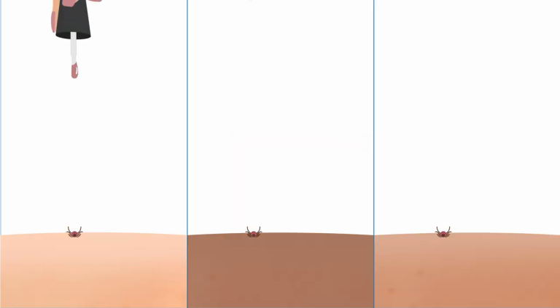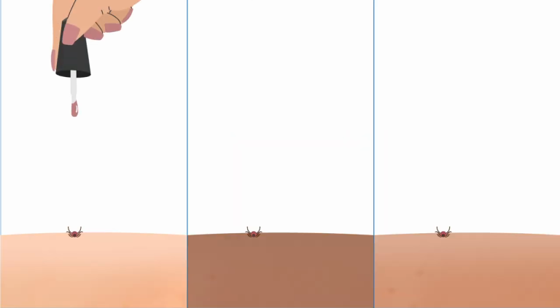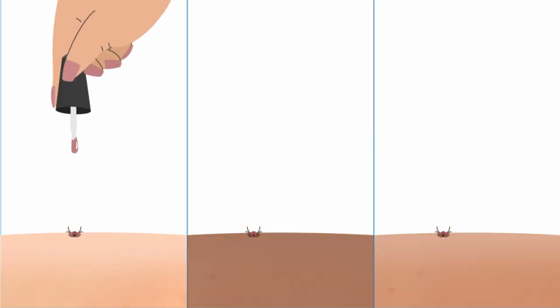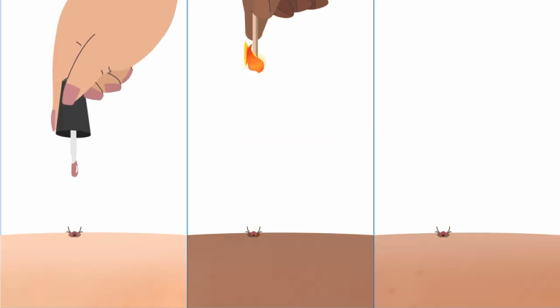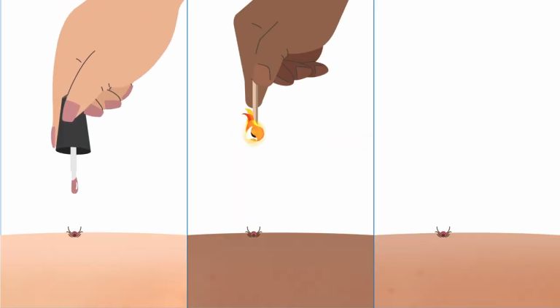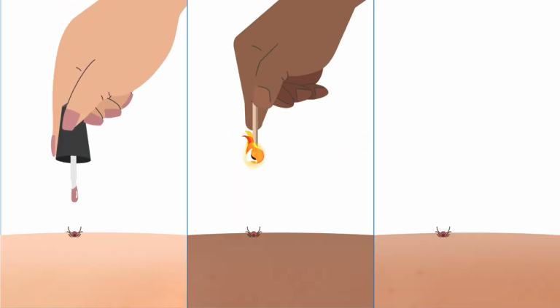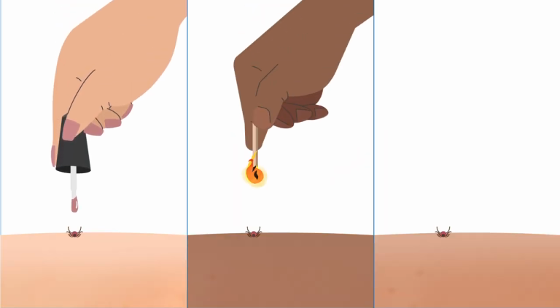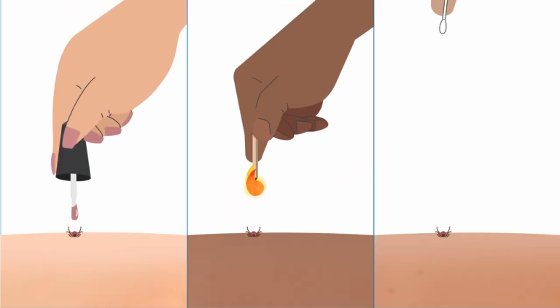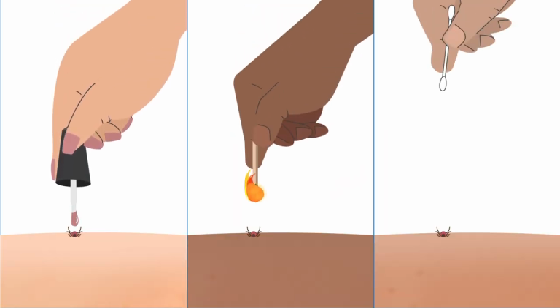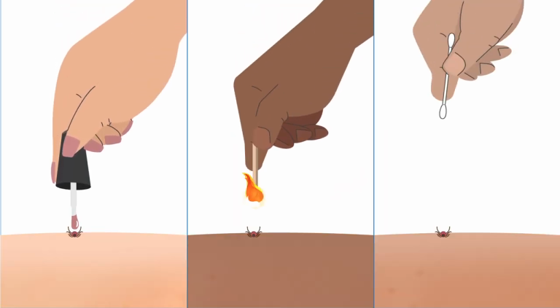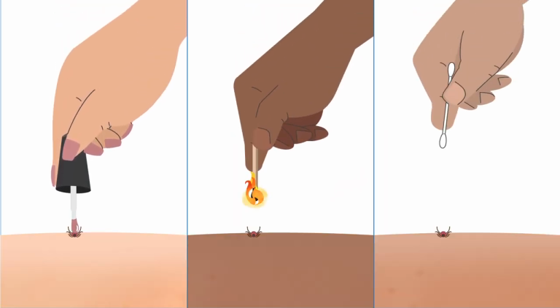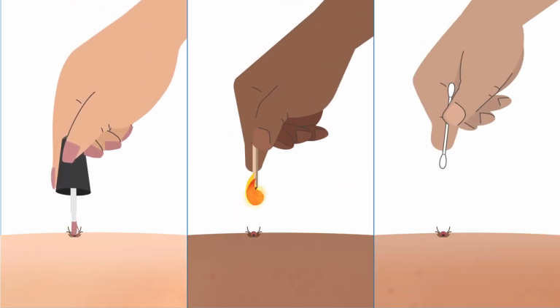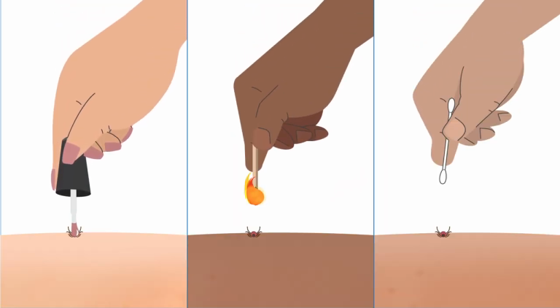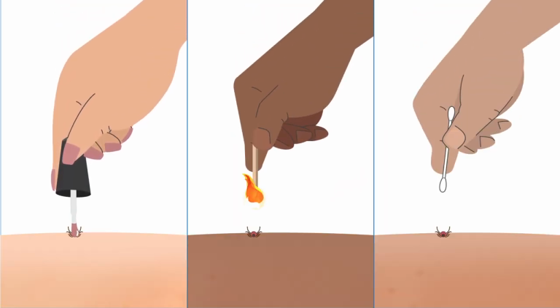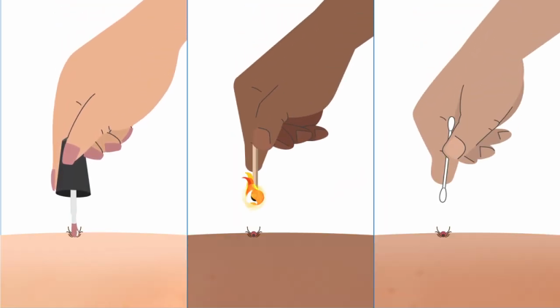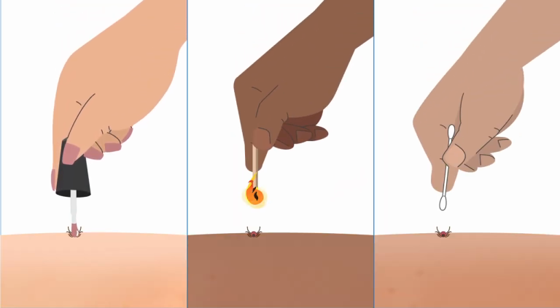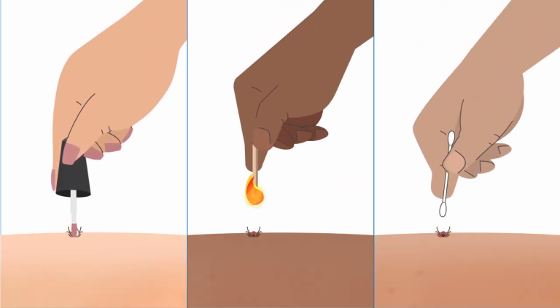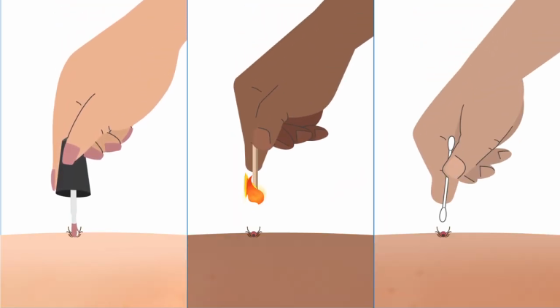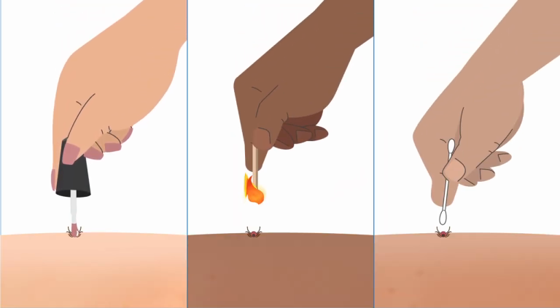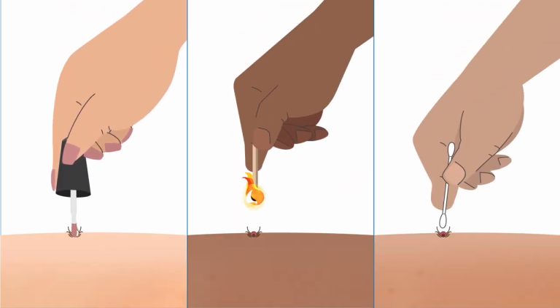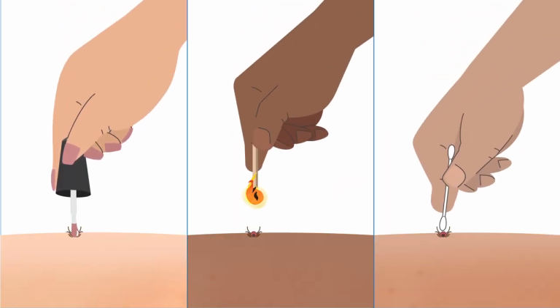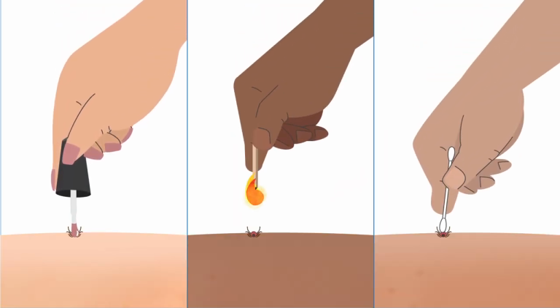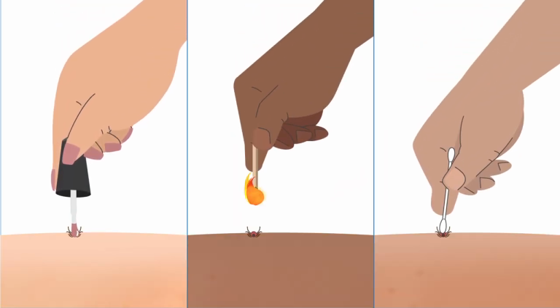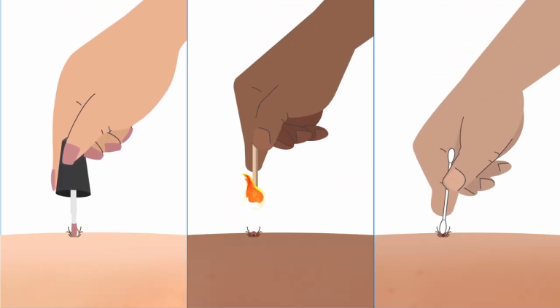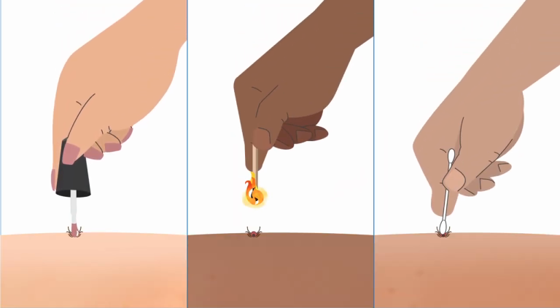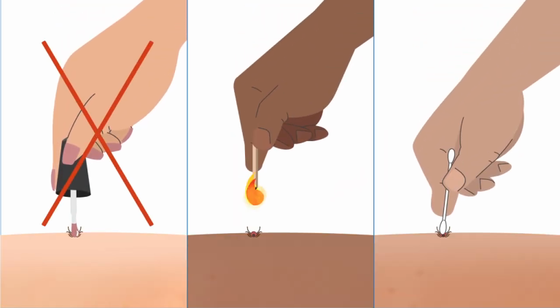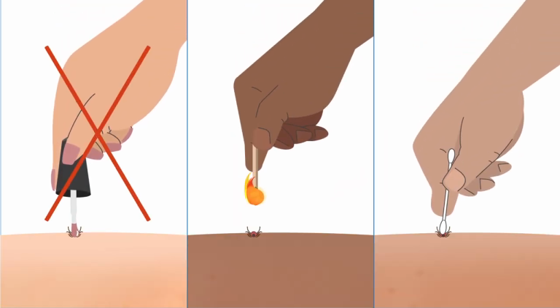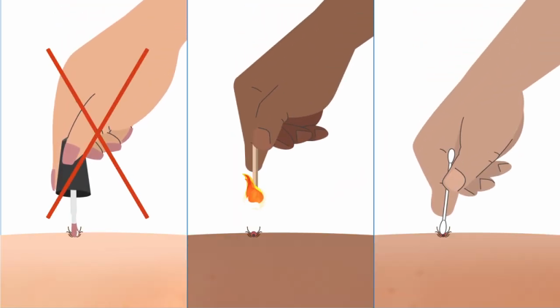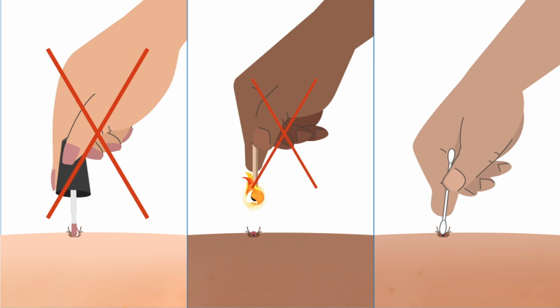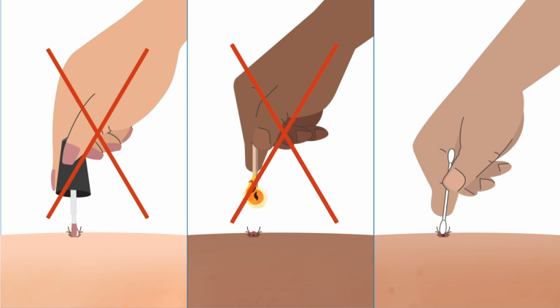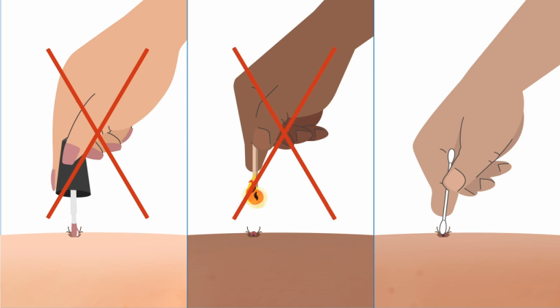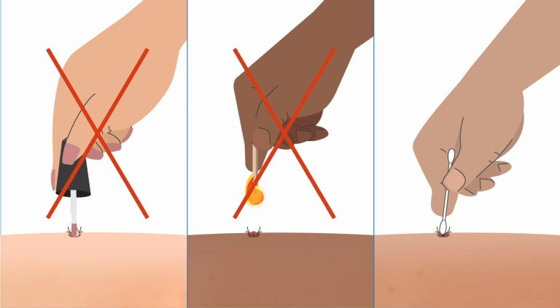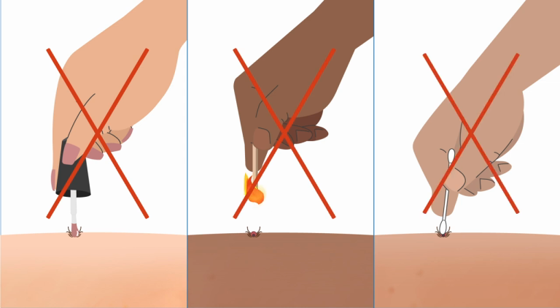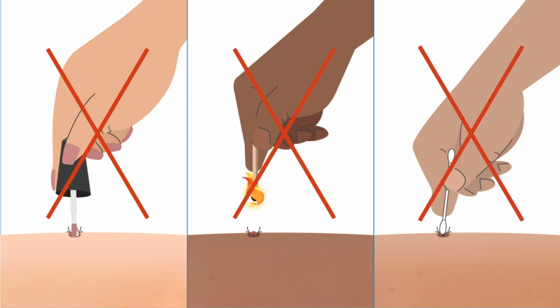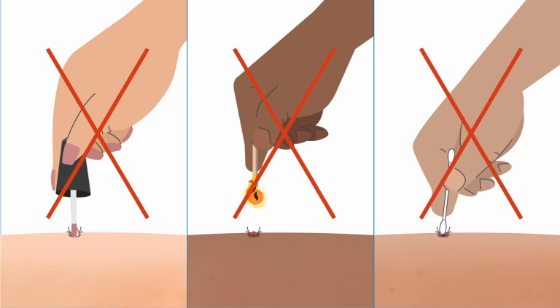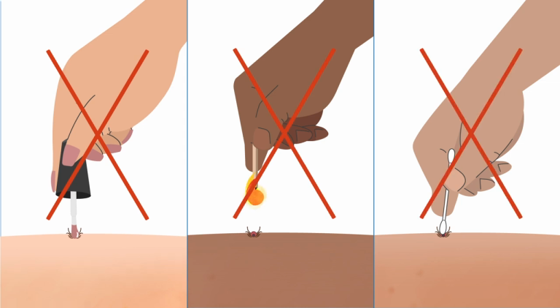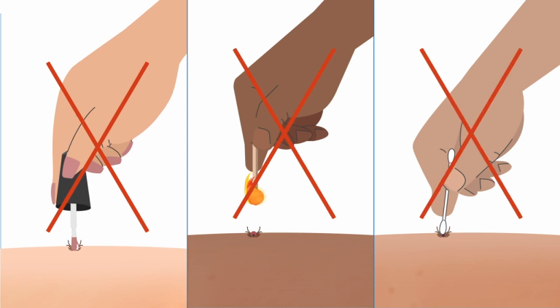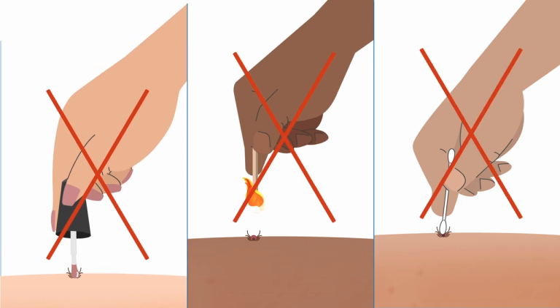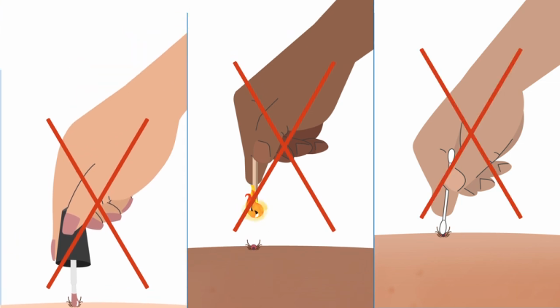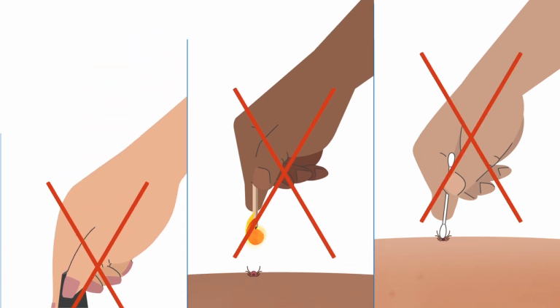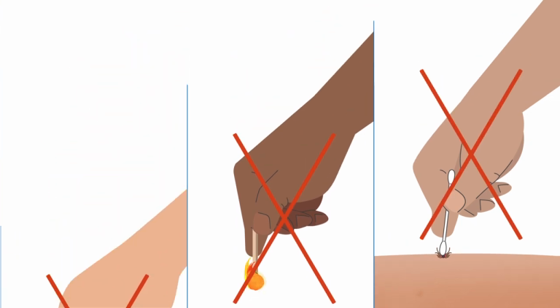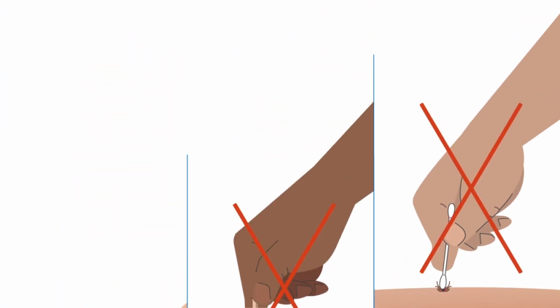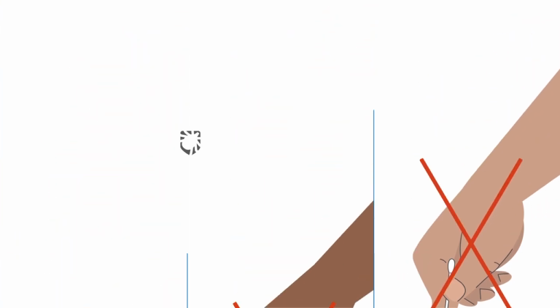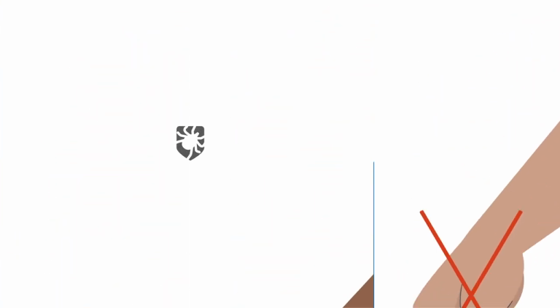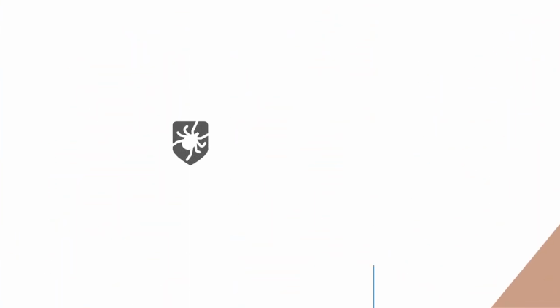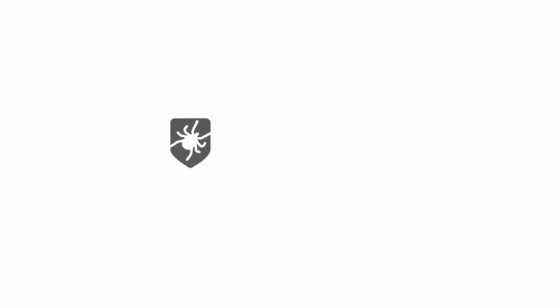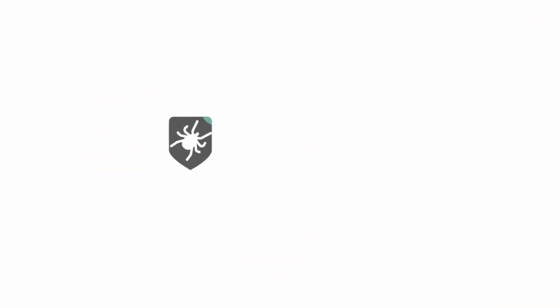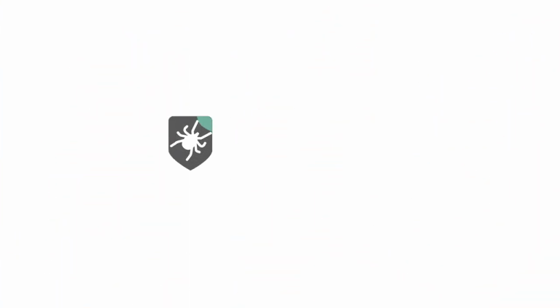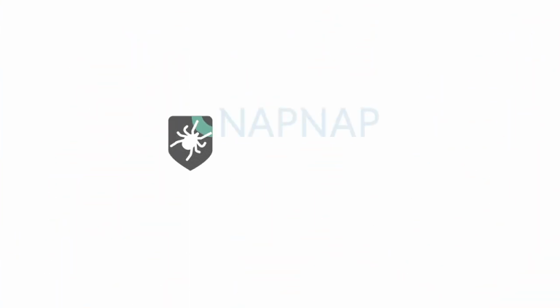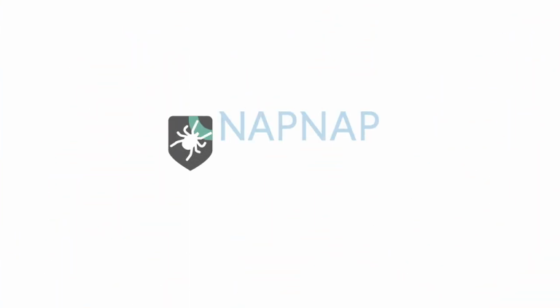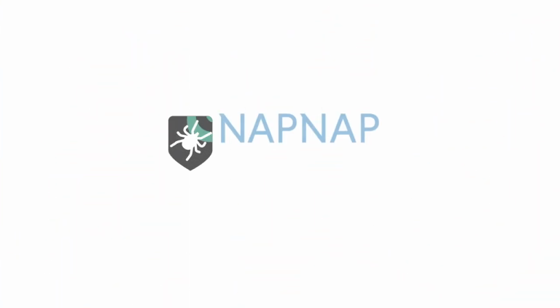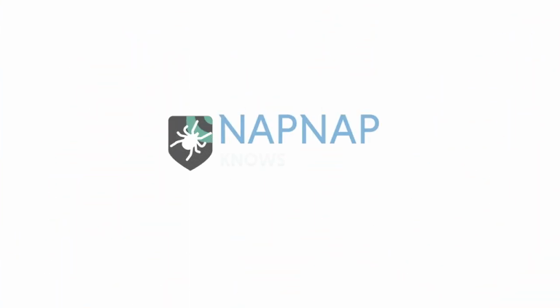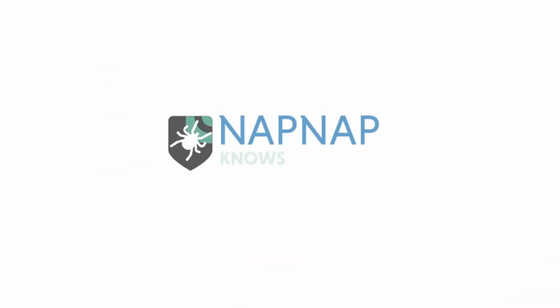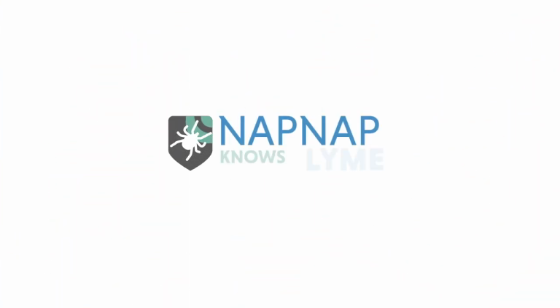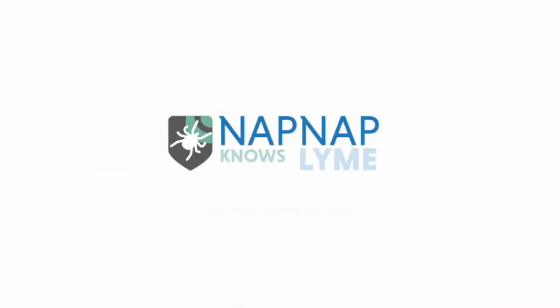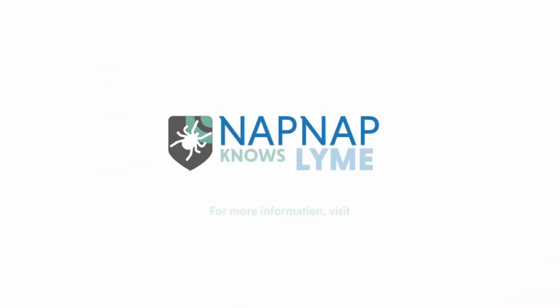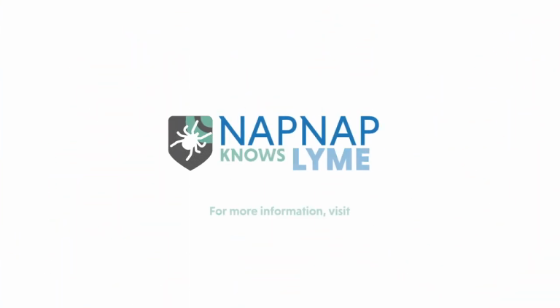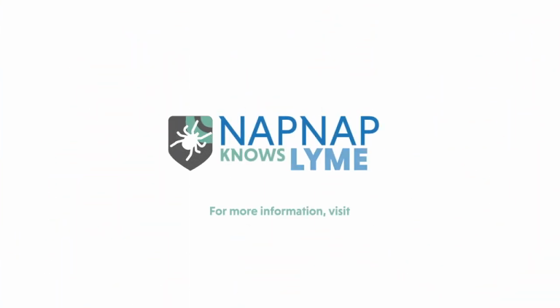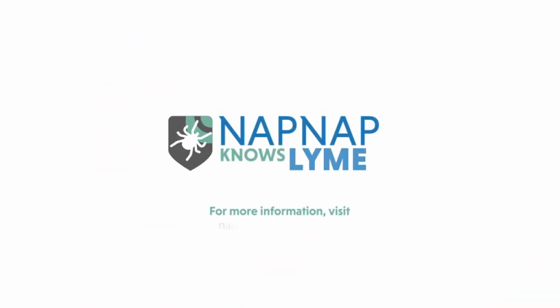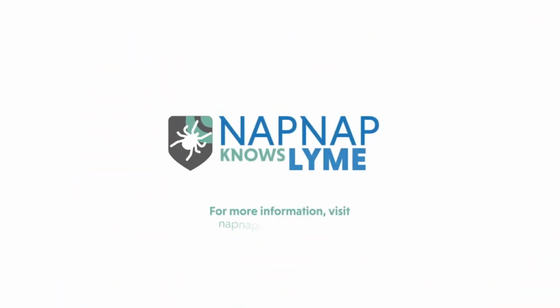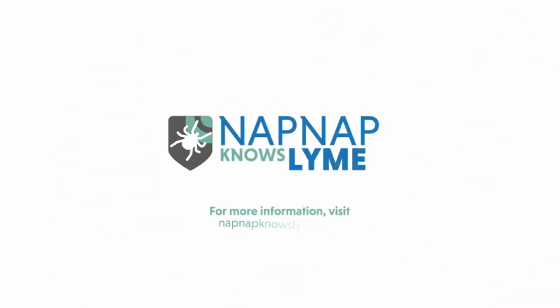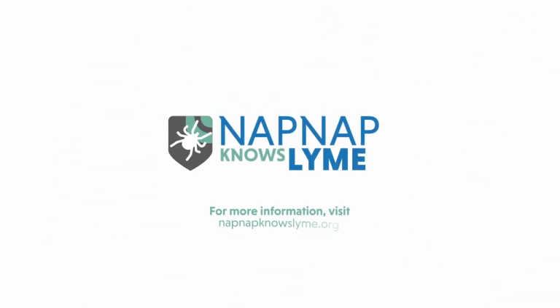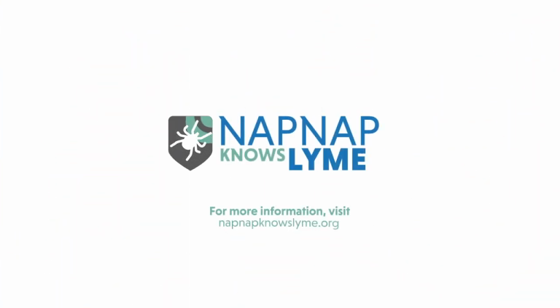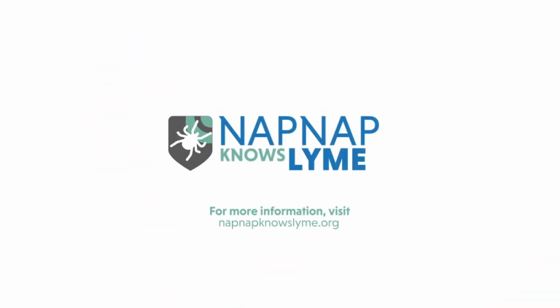Lastly, avoid using home remedies and waiting for the tick to detach. Your goal is to remove it as quickly as possible.